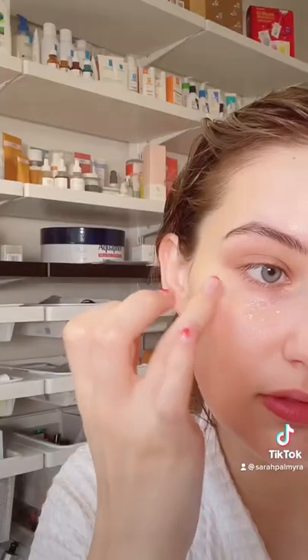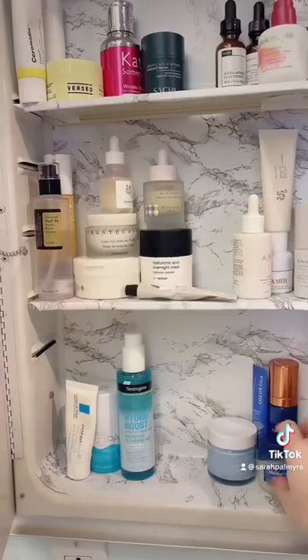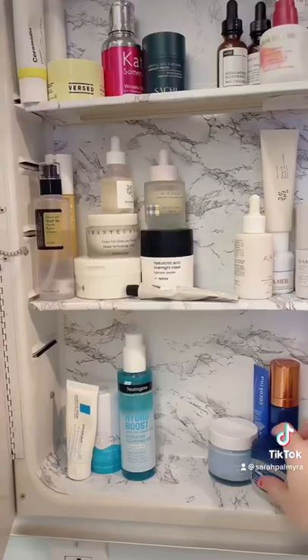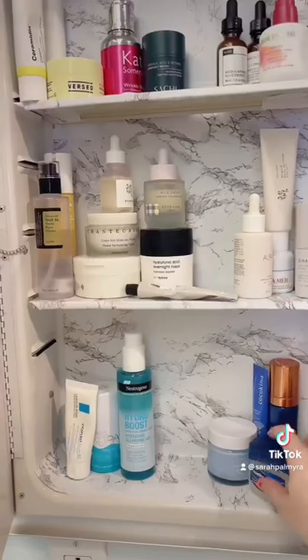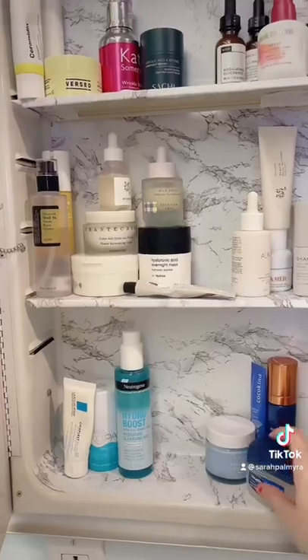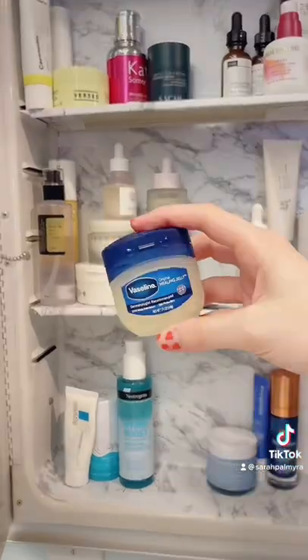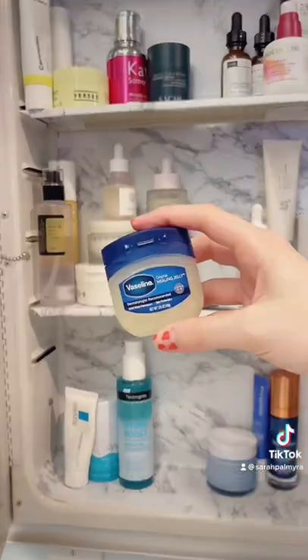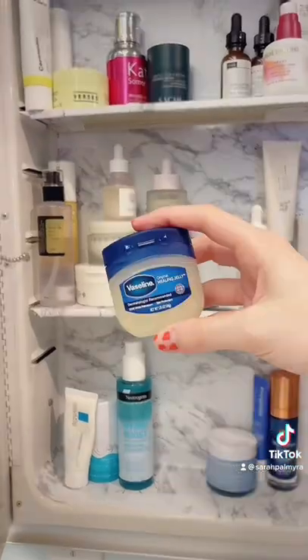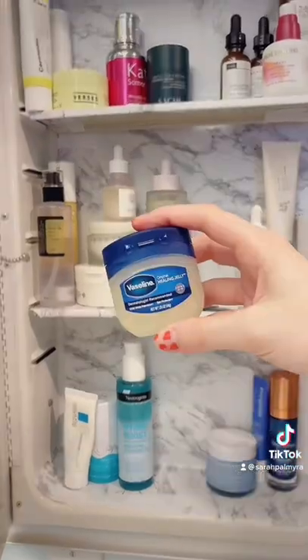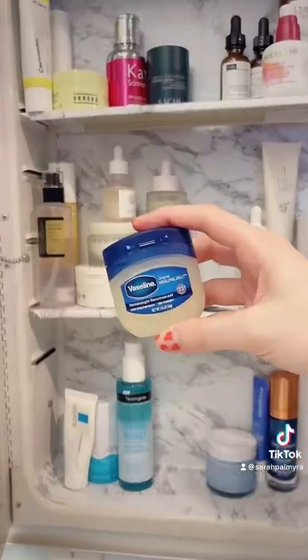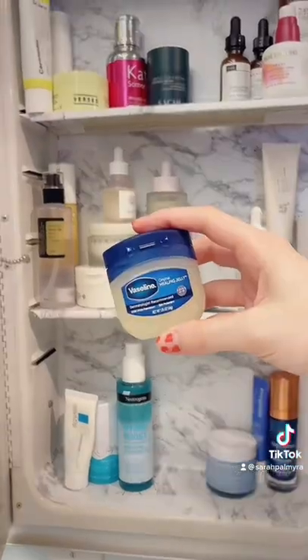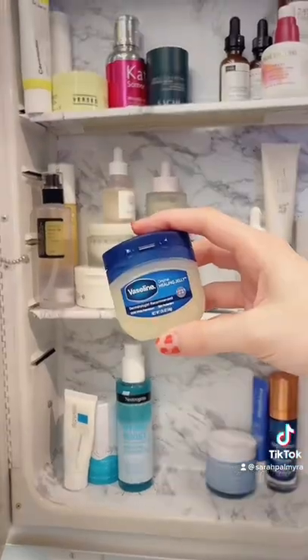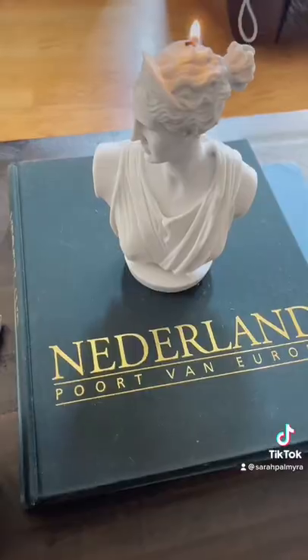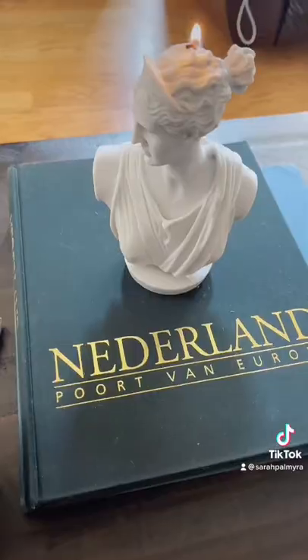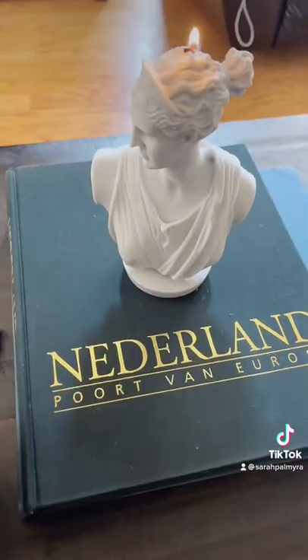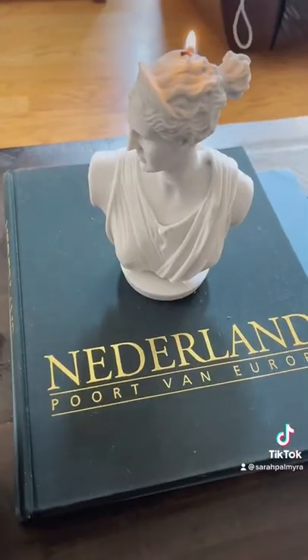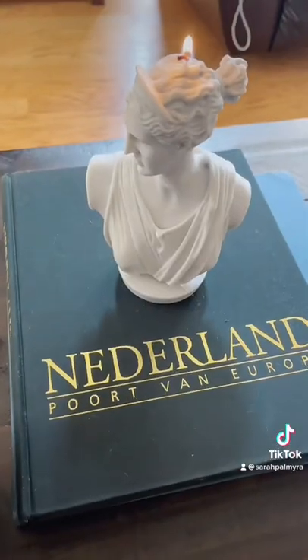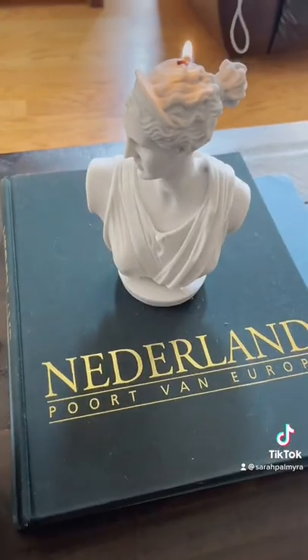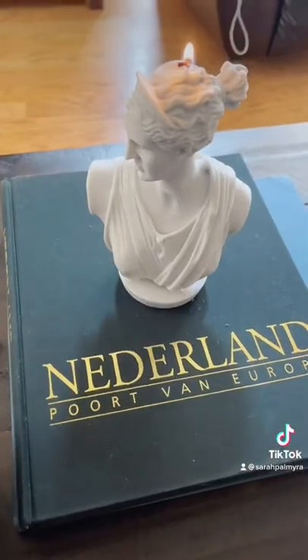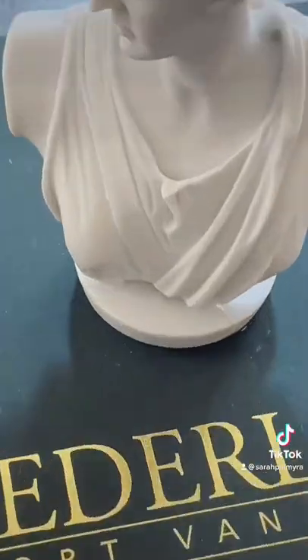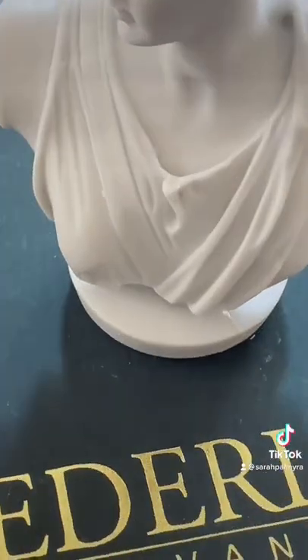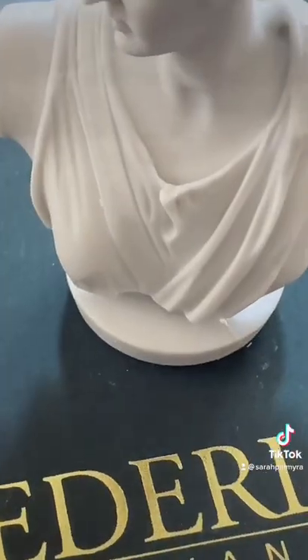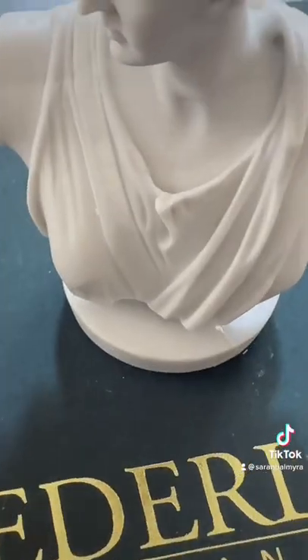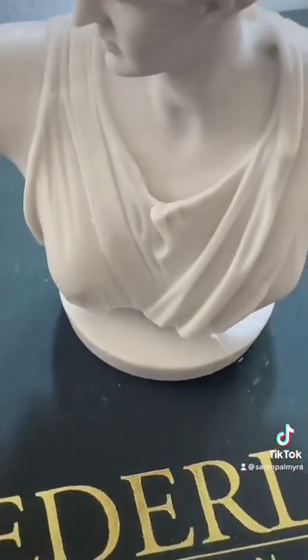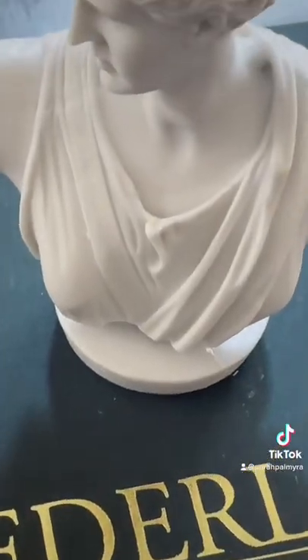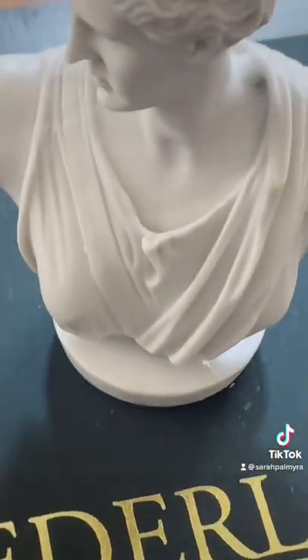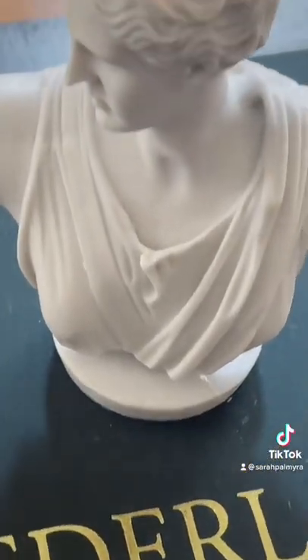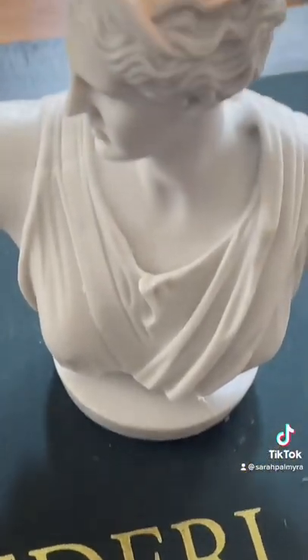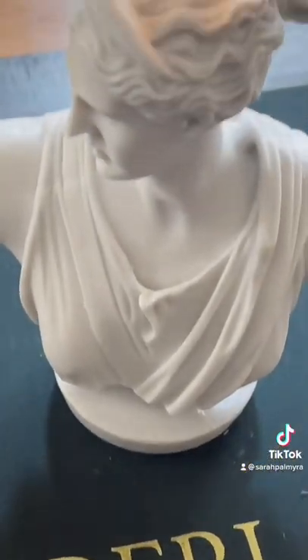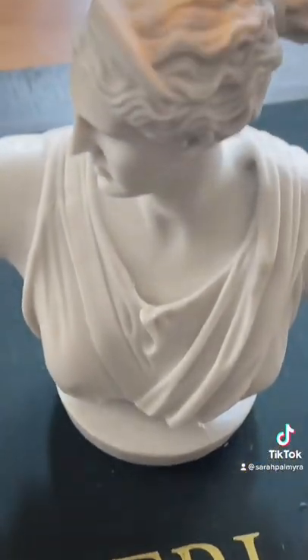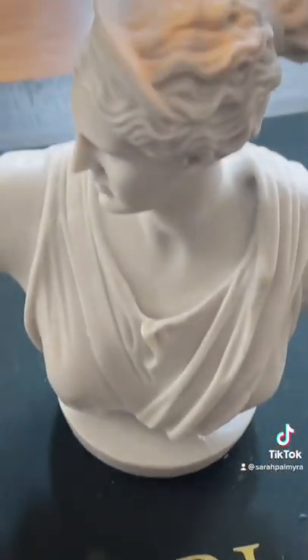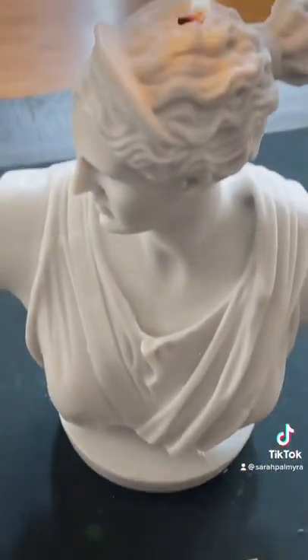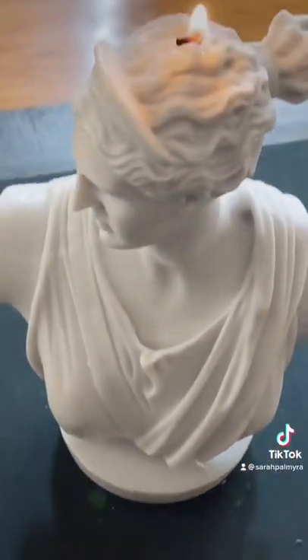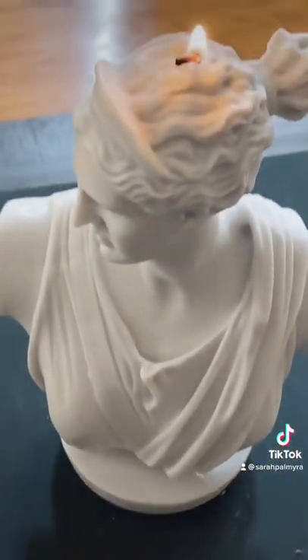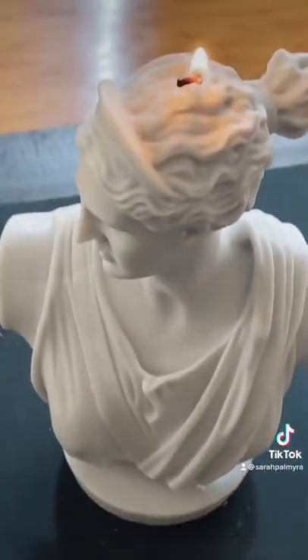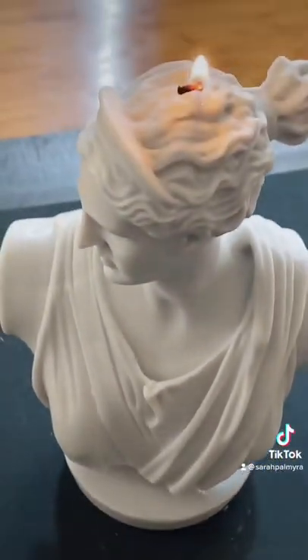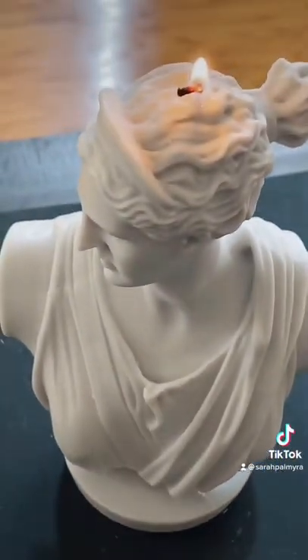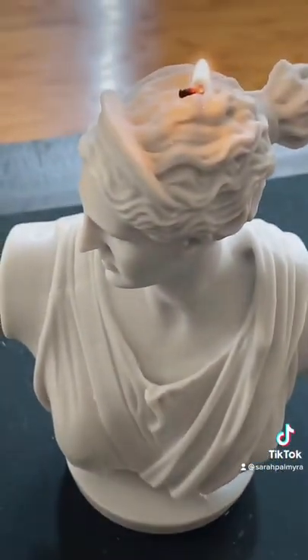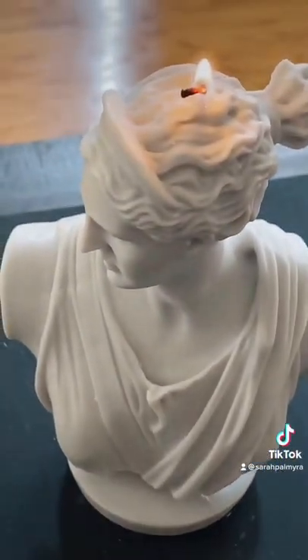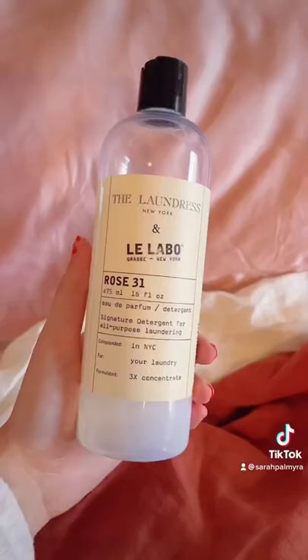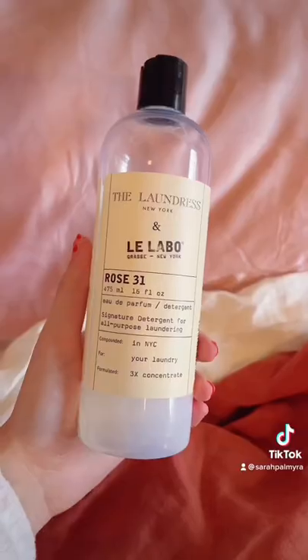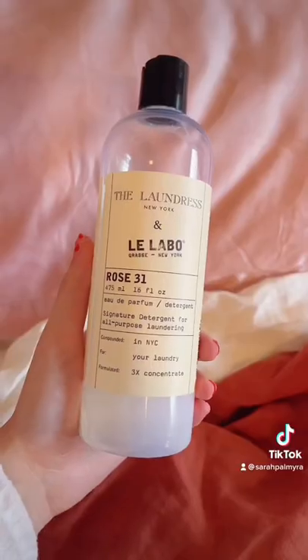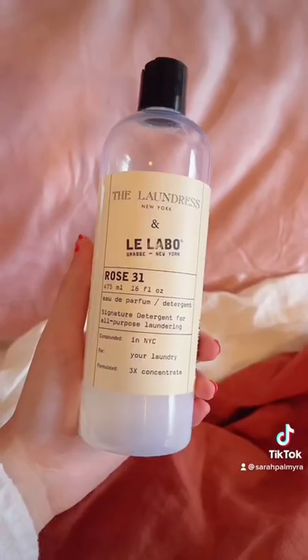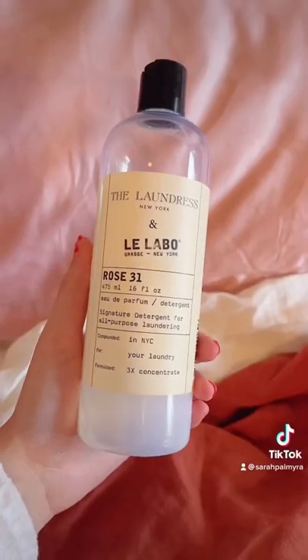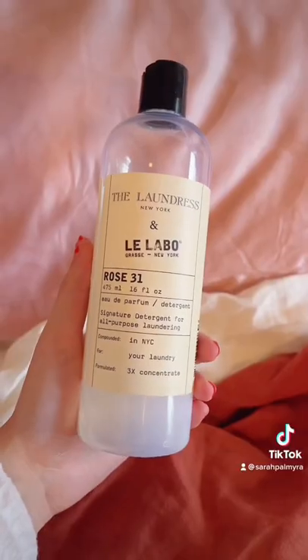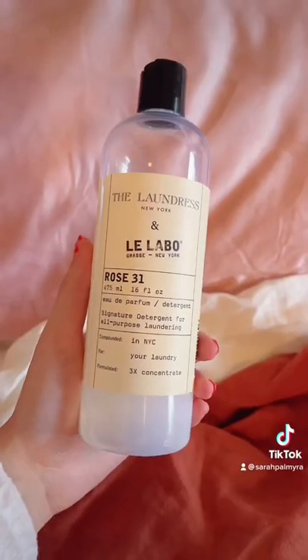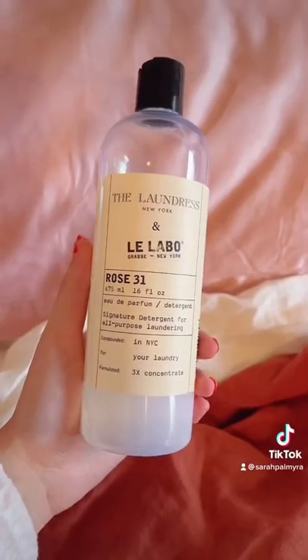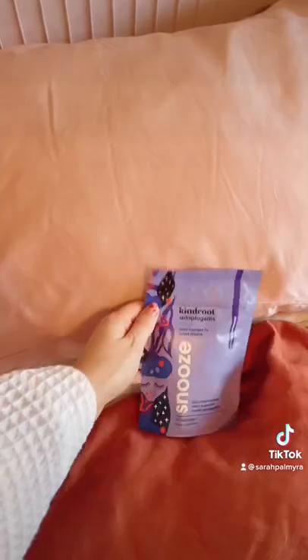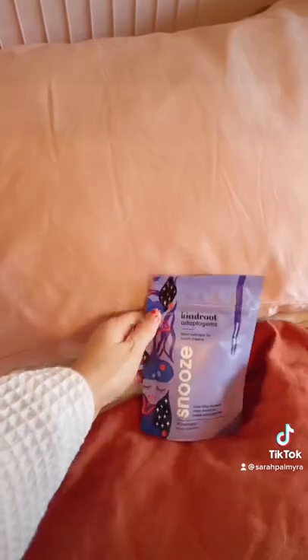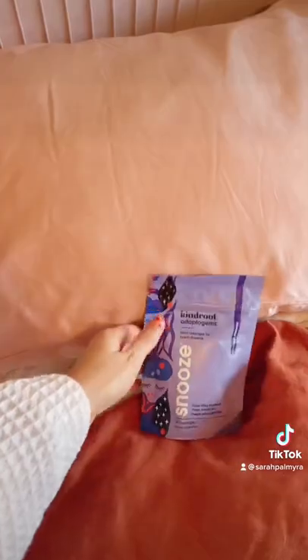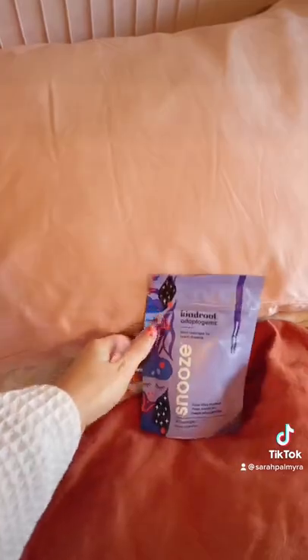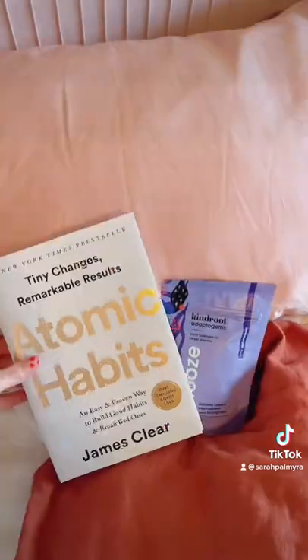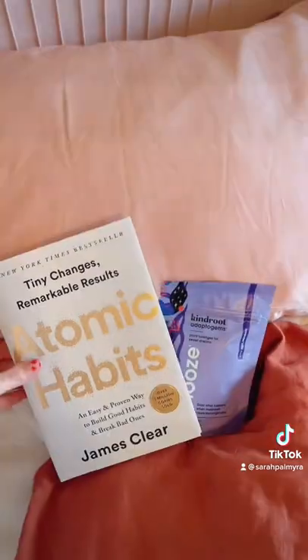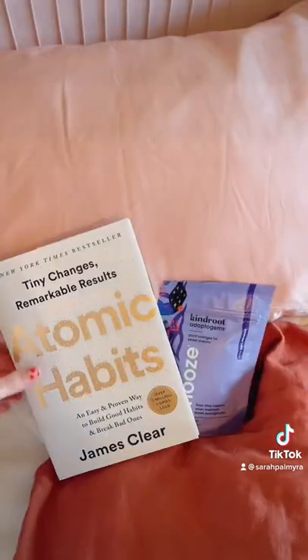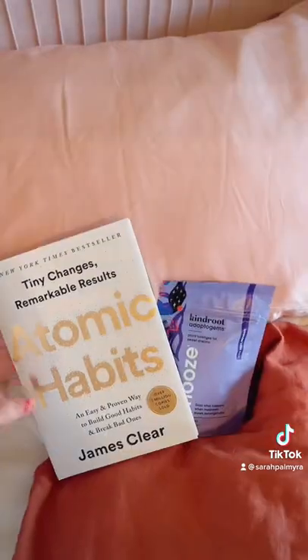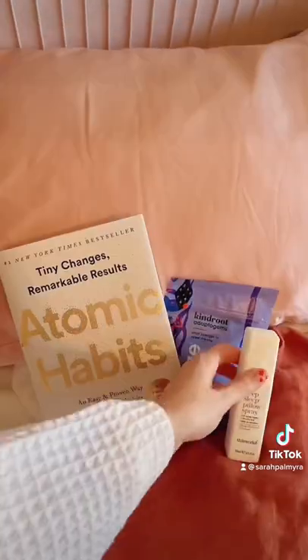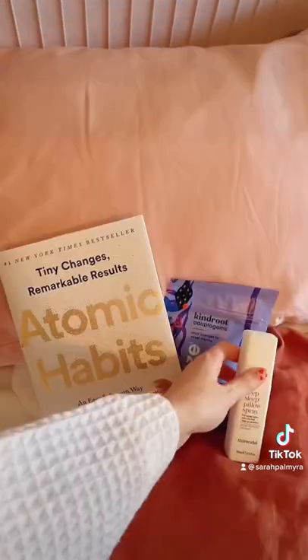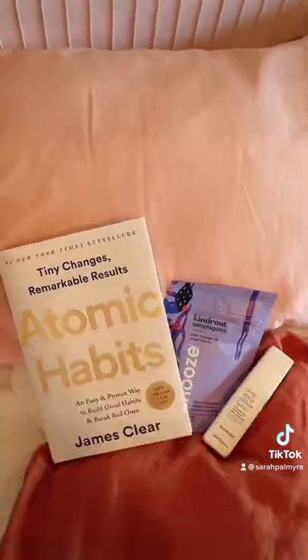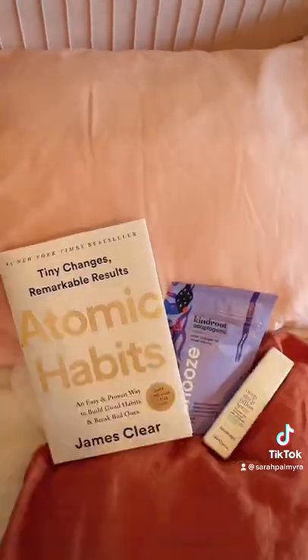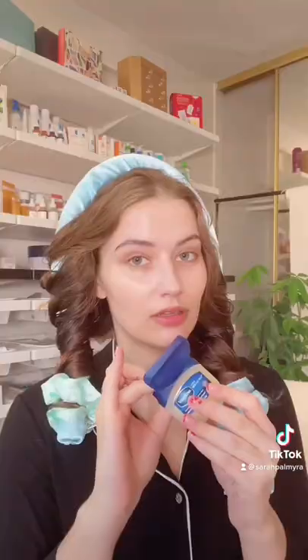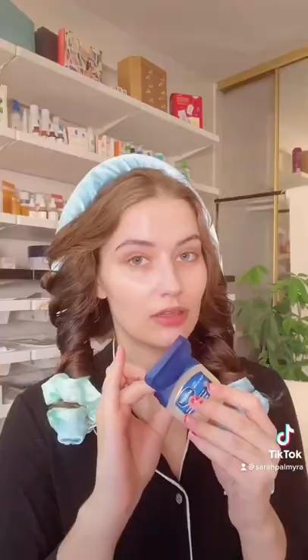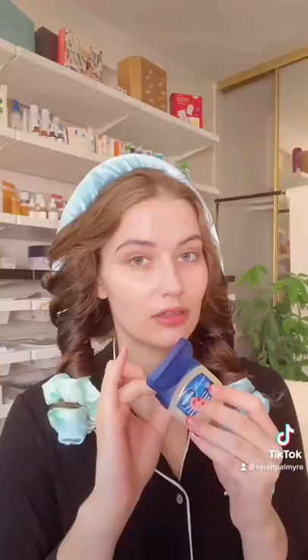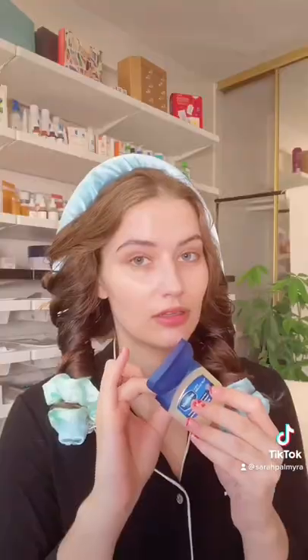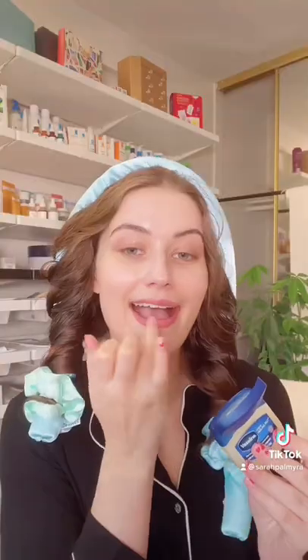I don't always slug, but I always light a candle for that ambiance. This Neos one is almost too pretty to light. Settle into cozy, freshly washed sheets with a good book and I'm done.